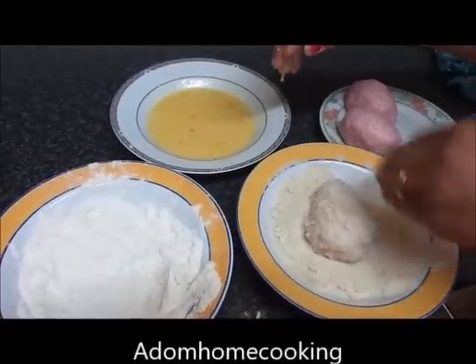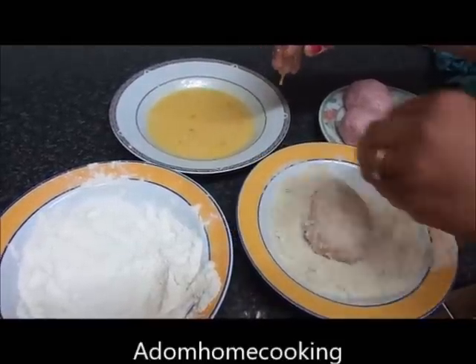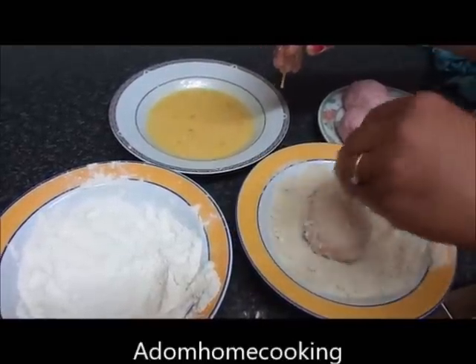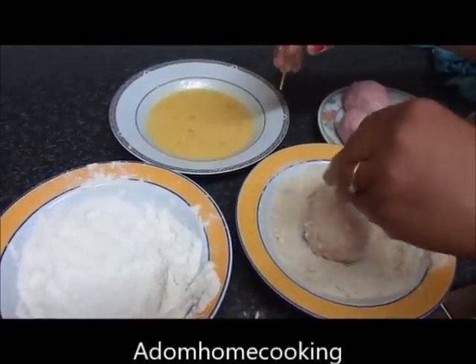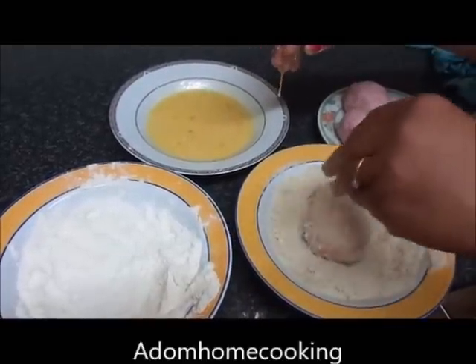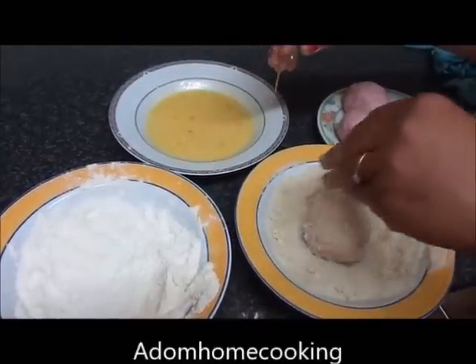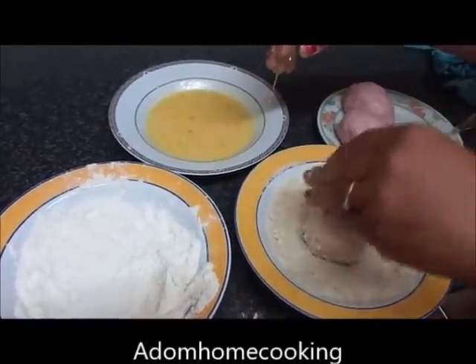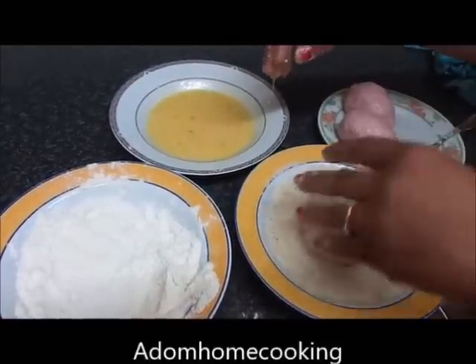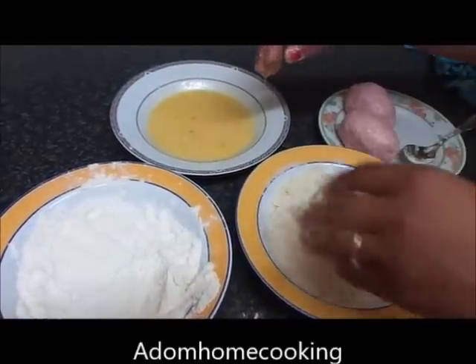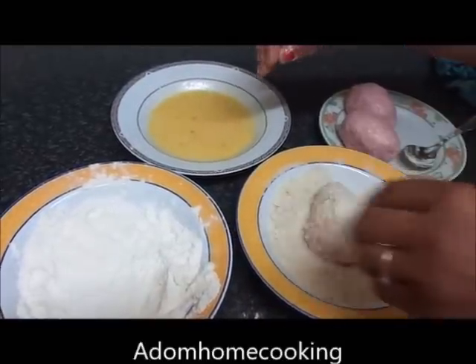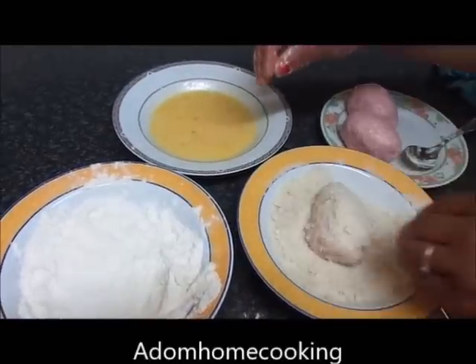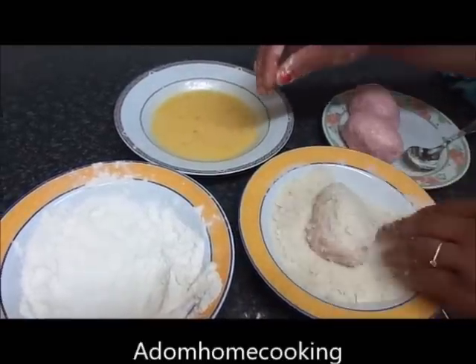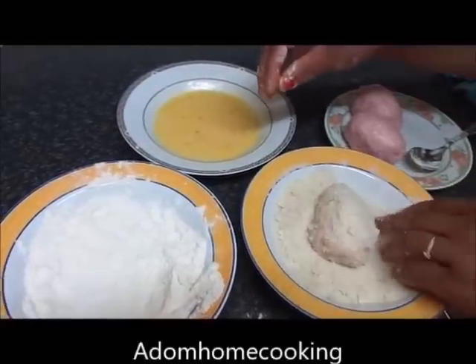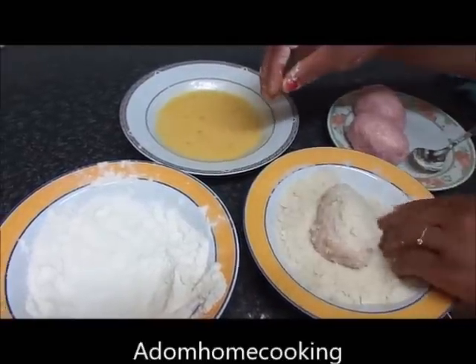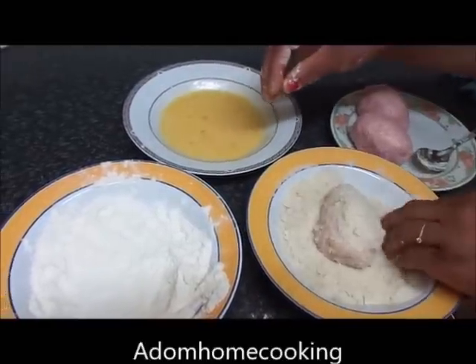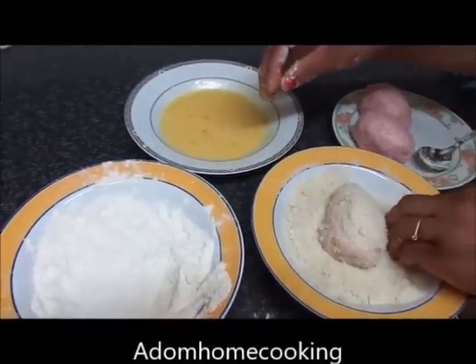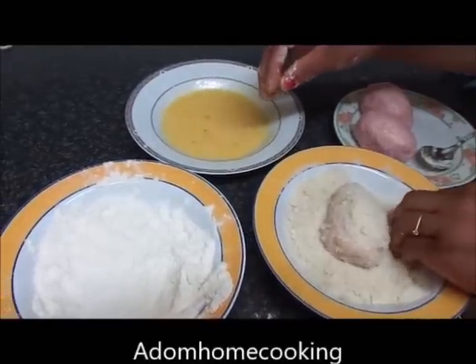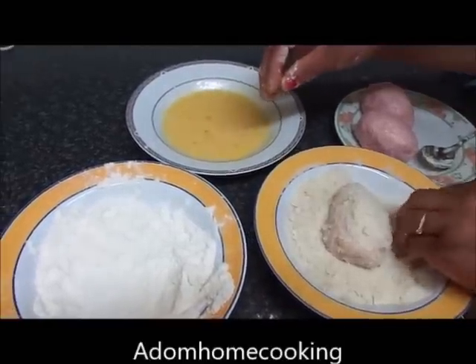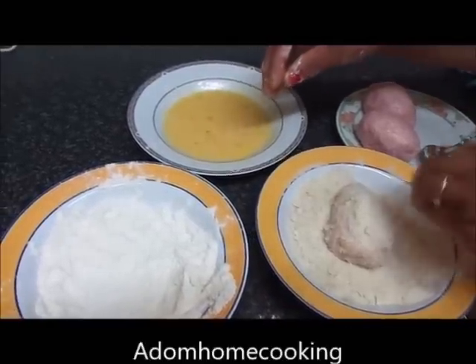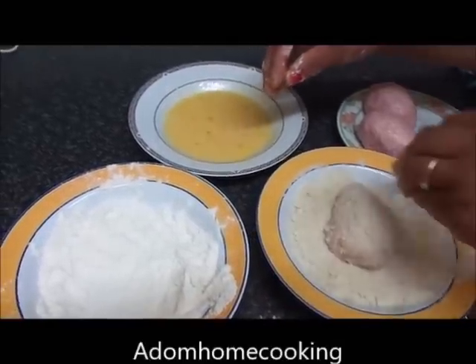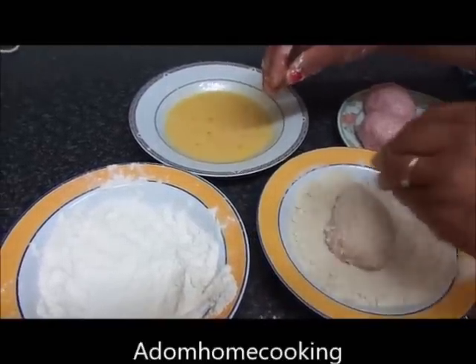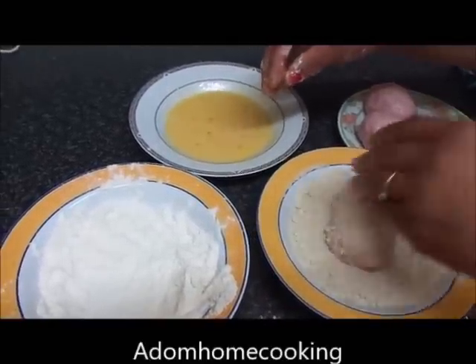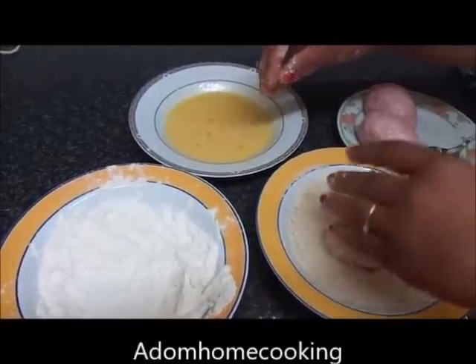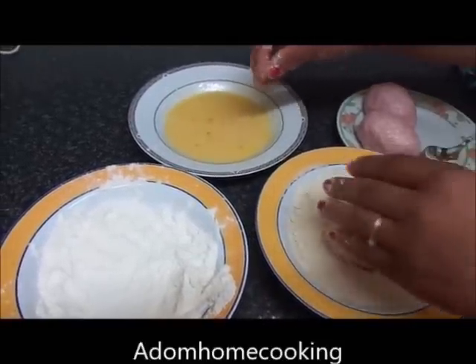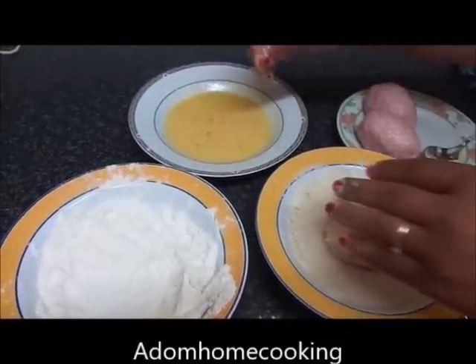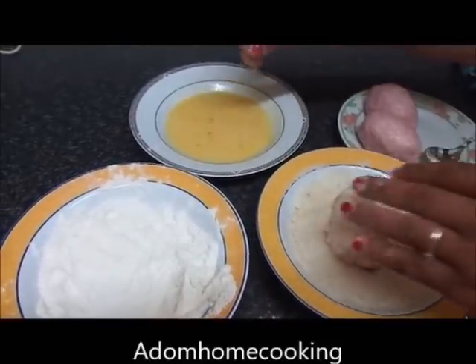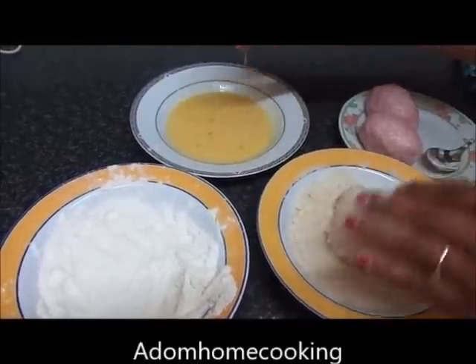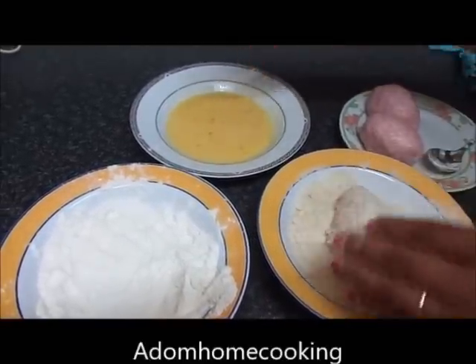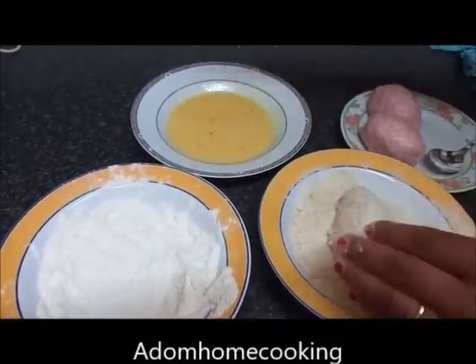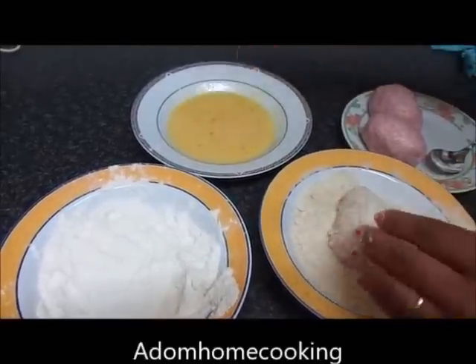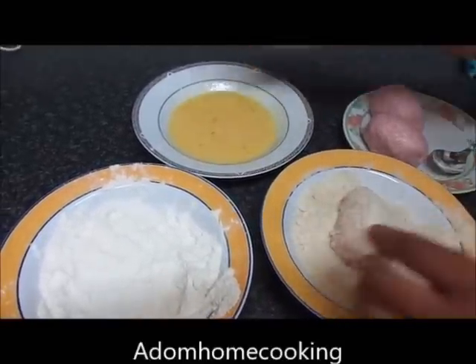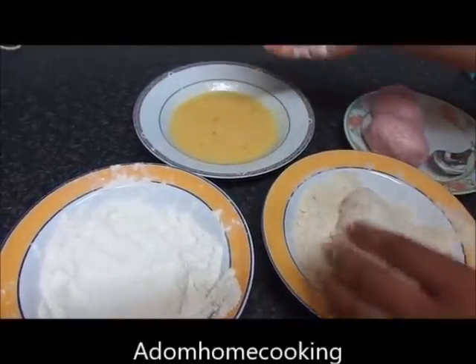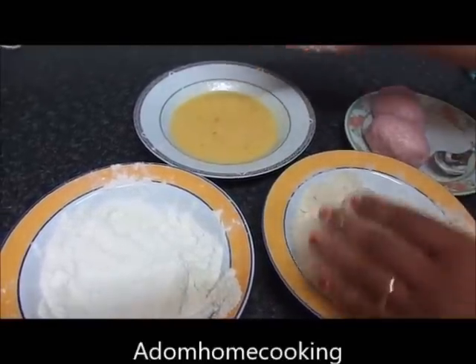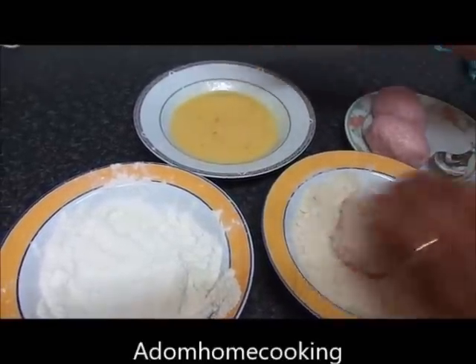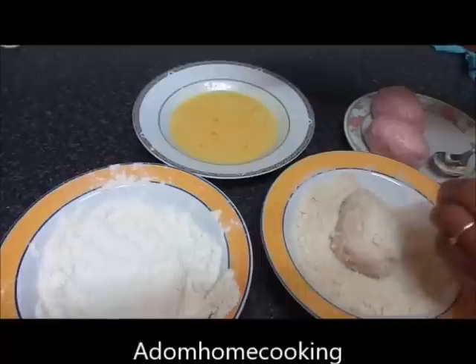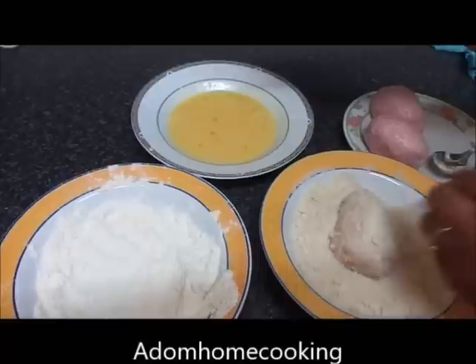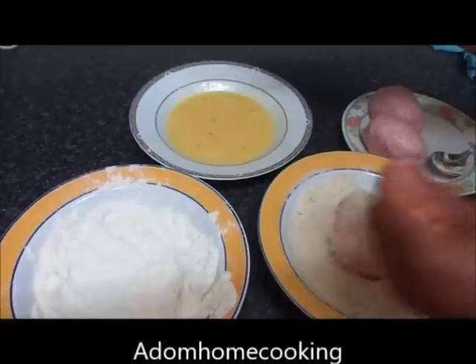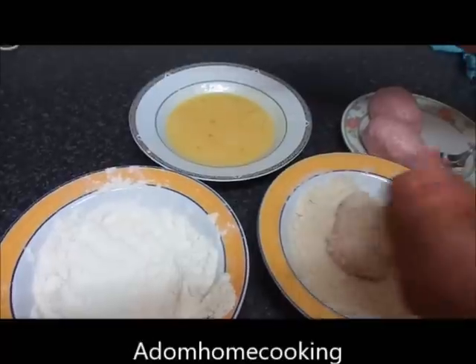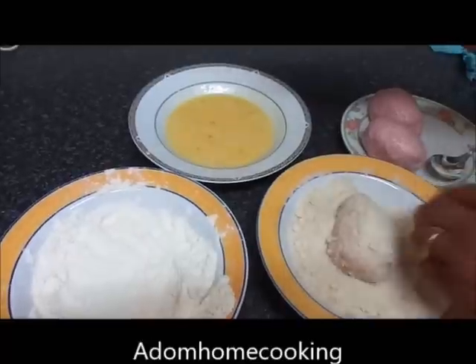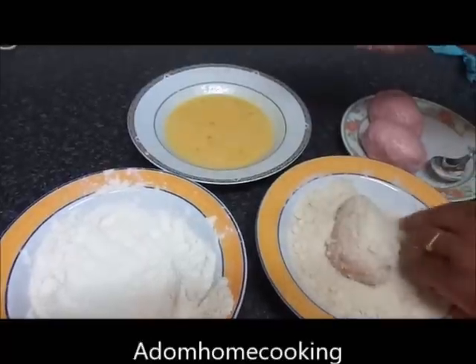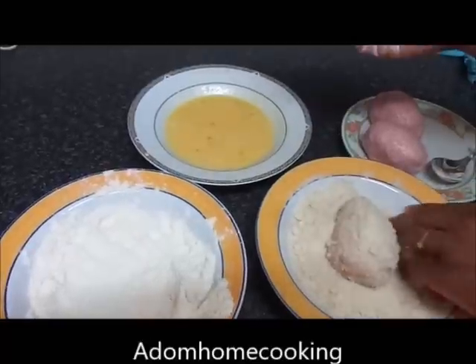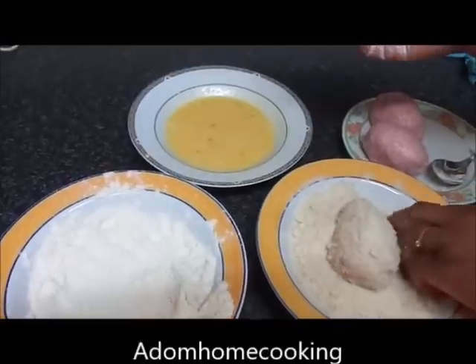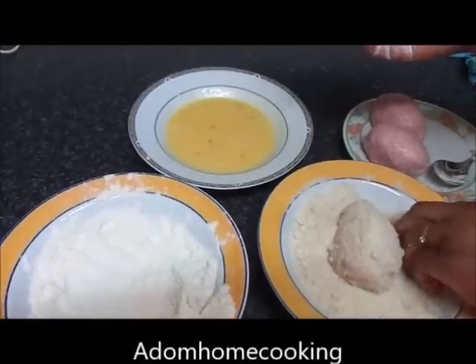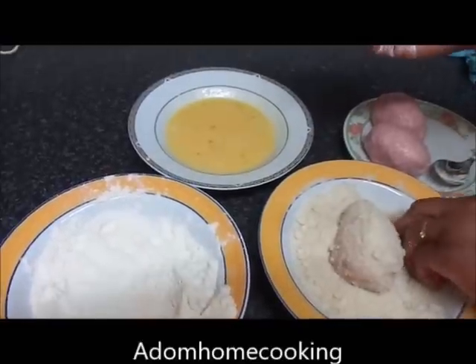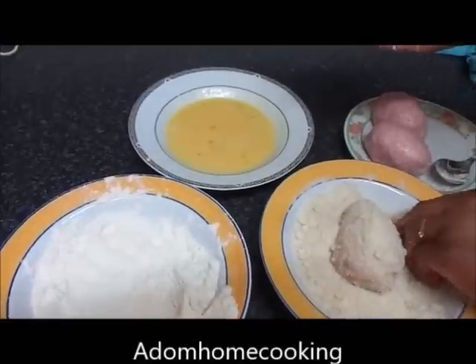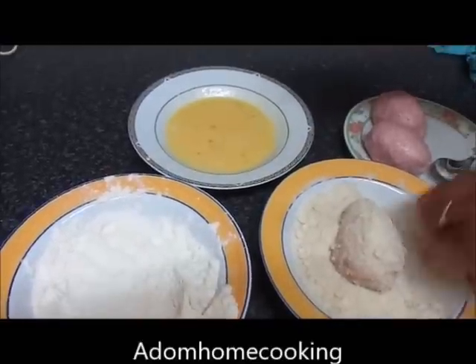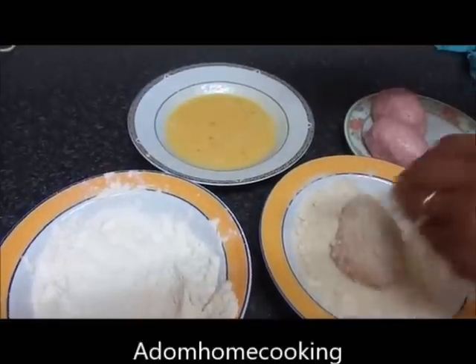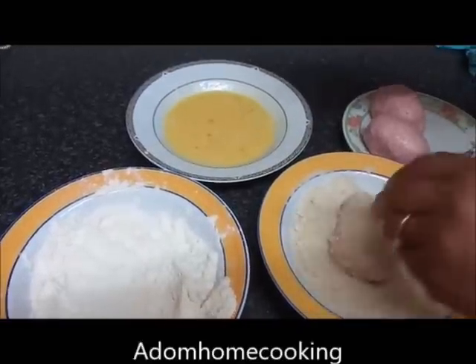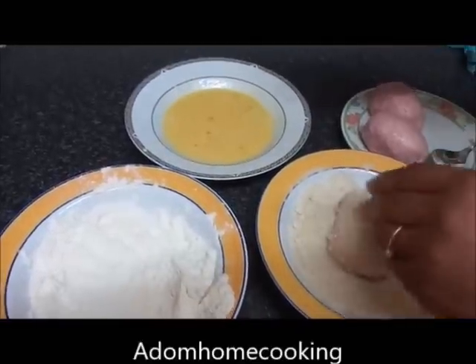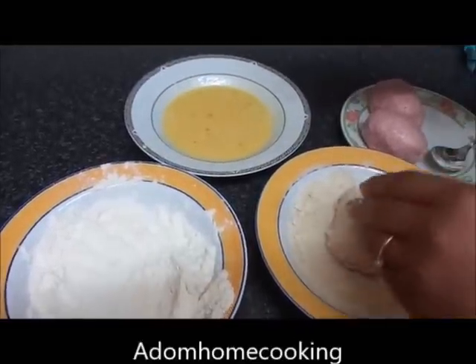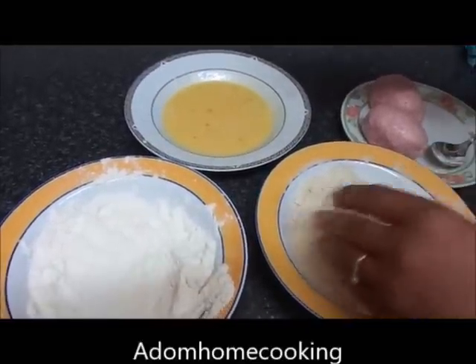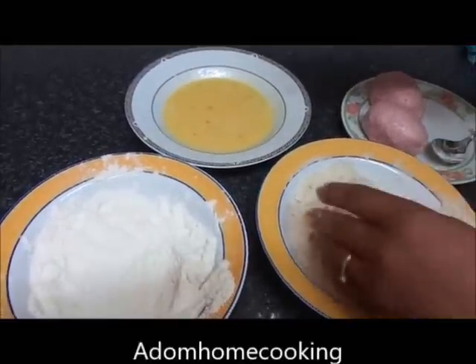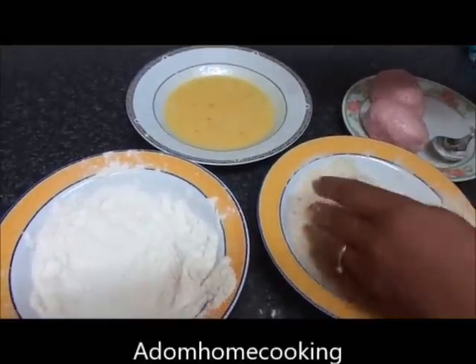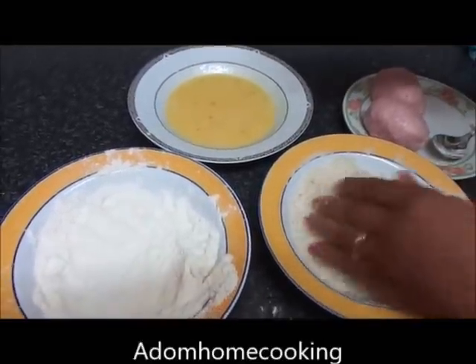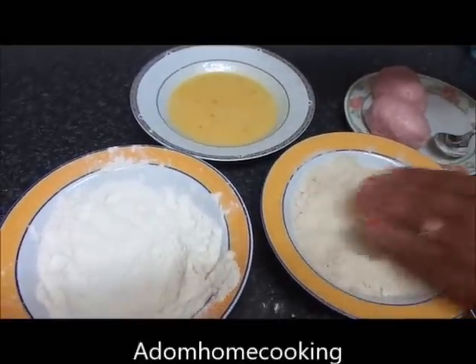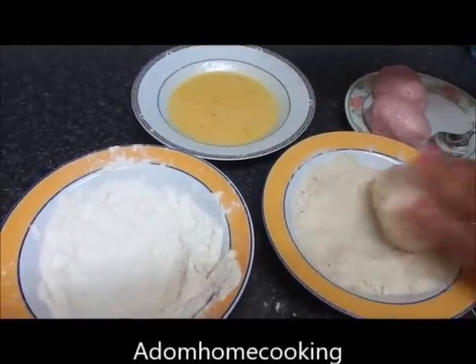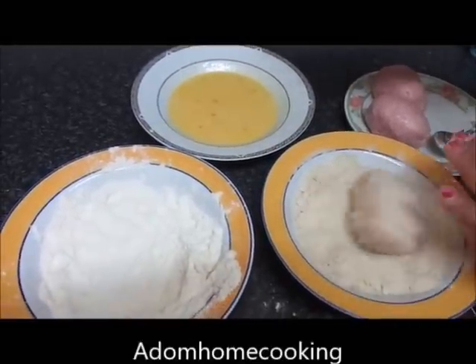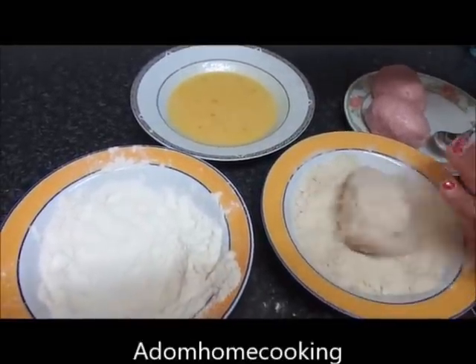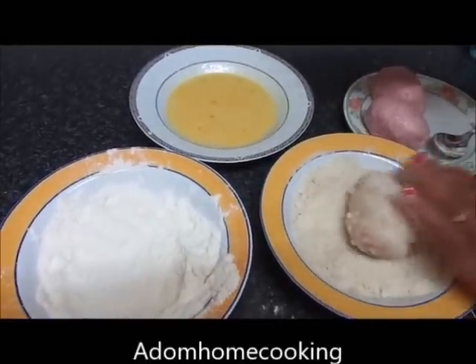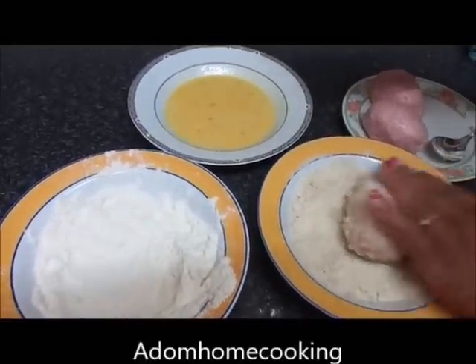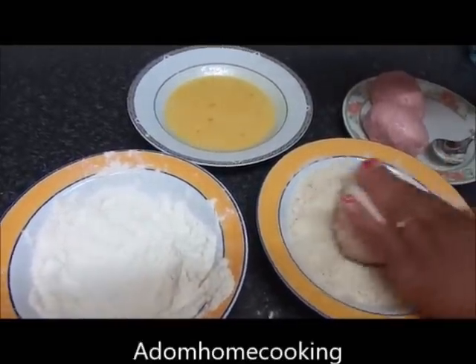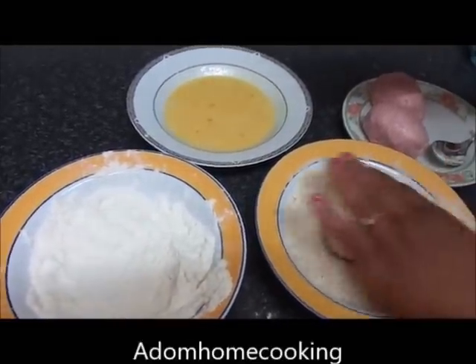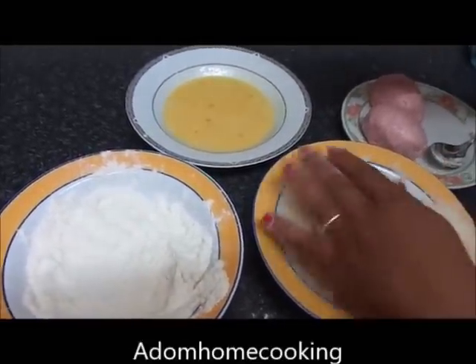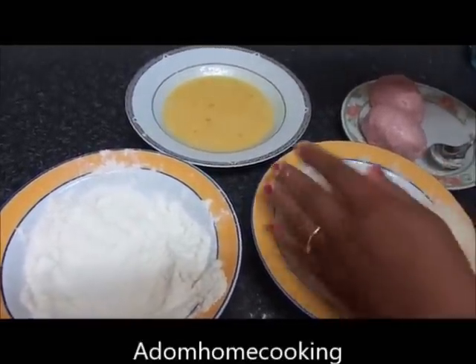You can use your own homemade breadcrumbs or buy them from the shop. If you have stale bread, just dry it up and use your fingertips to crumble it.